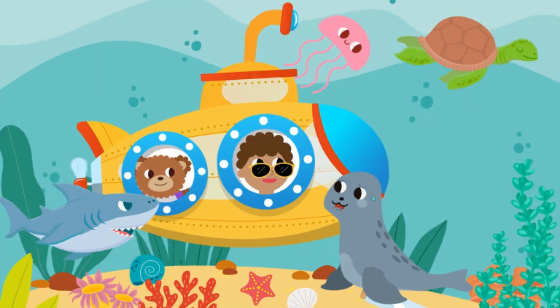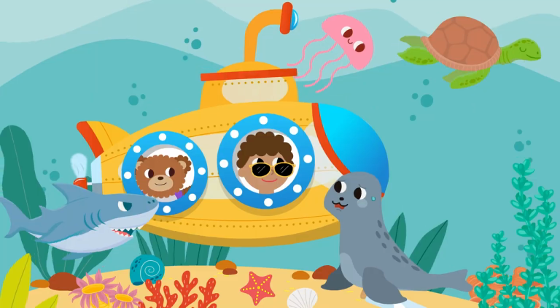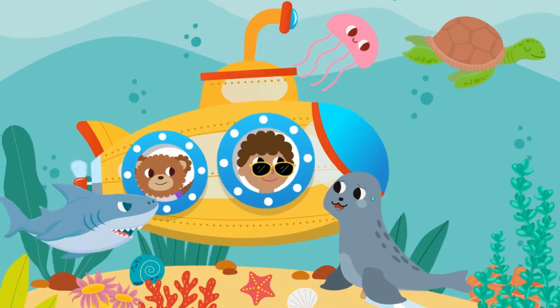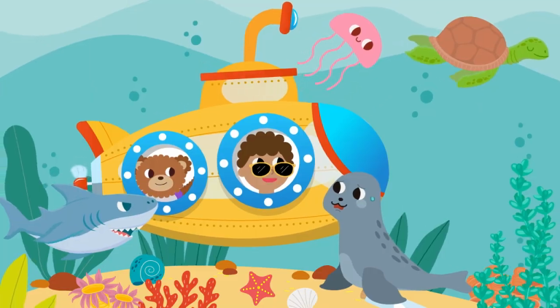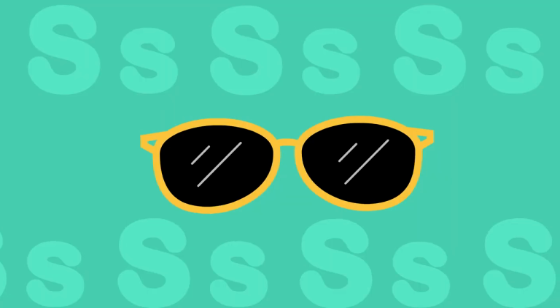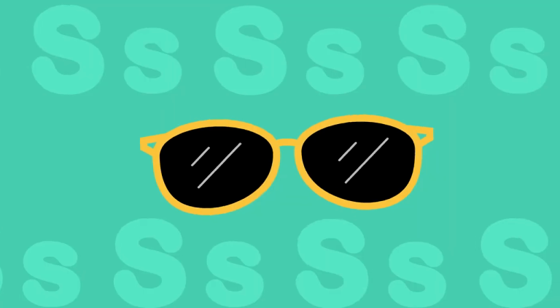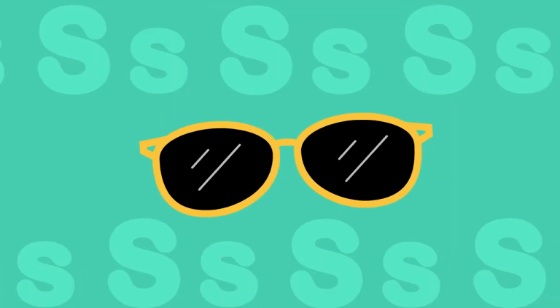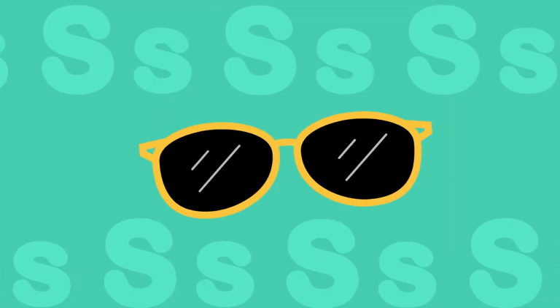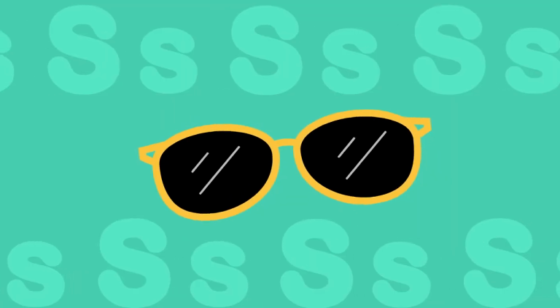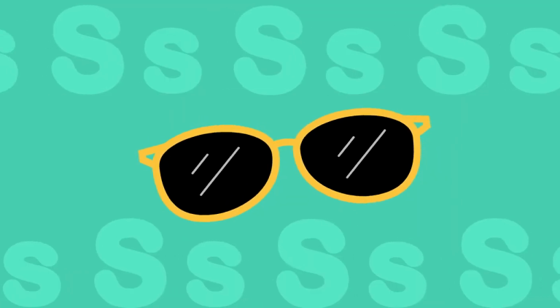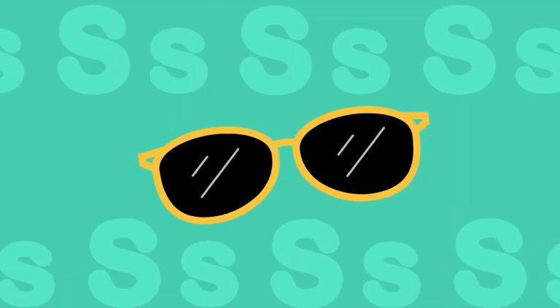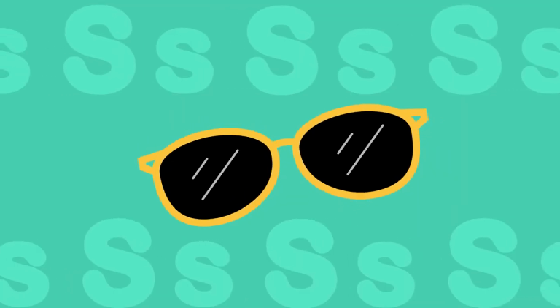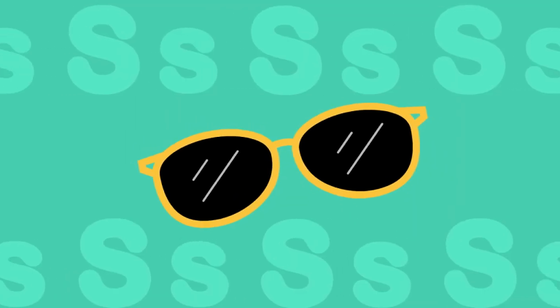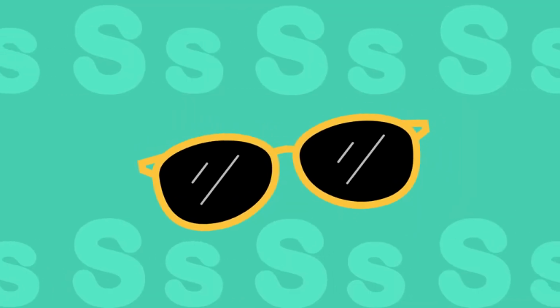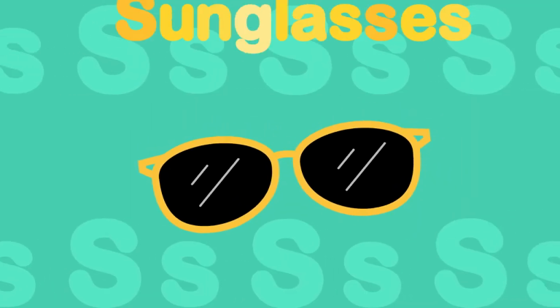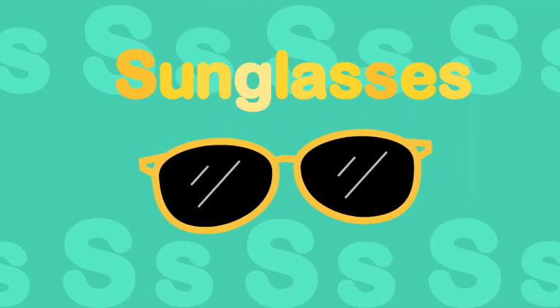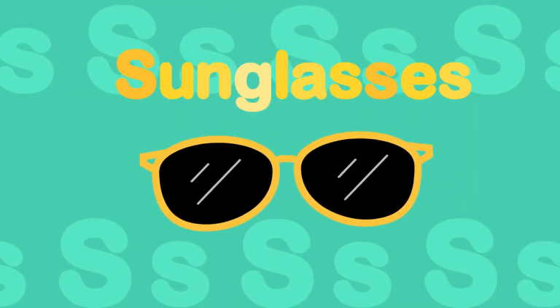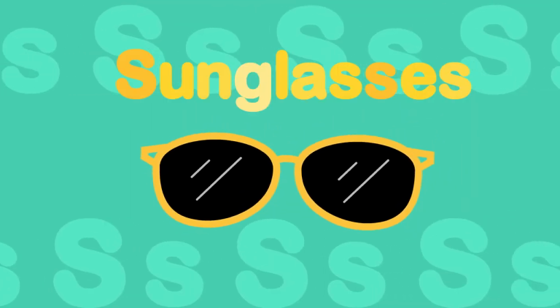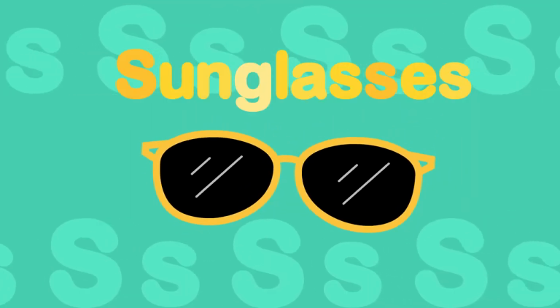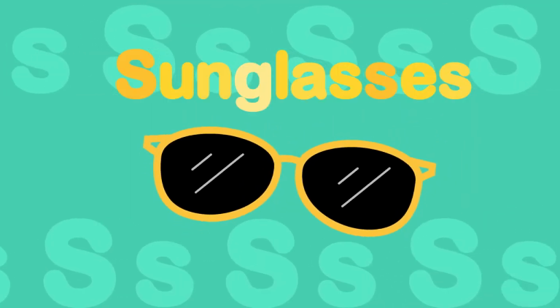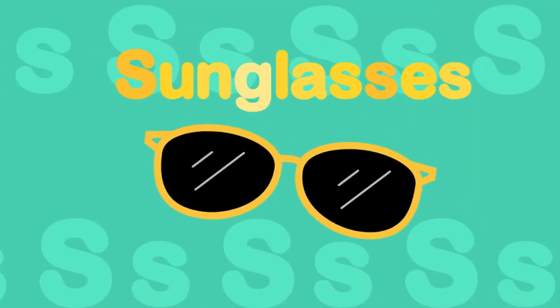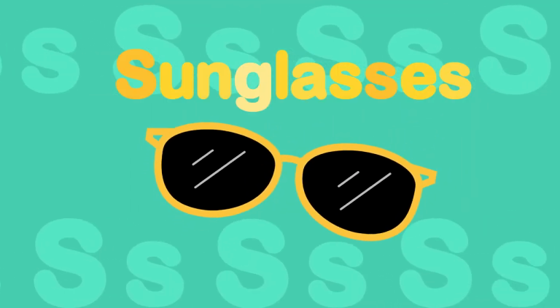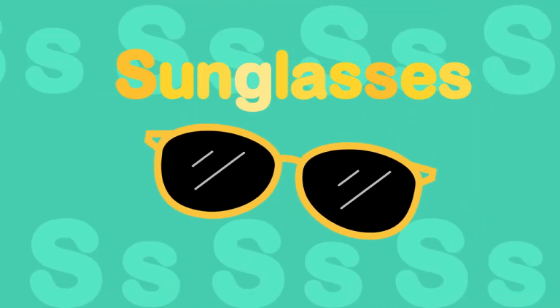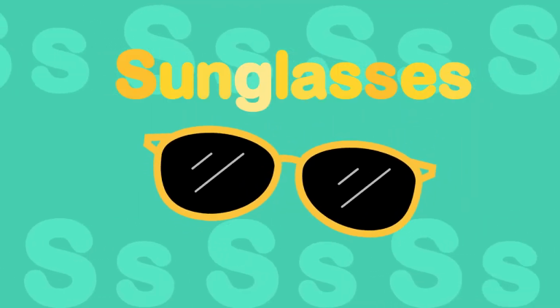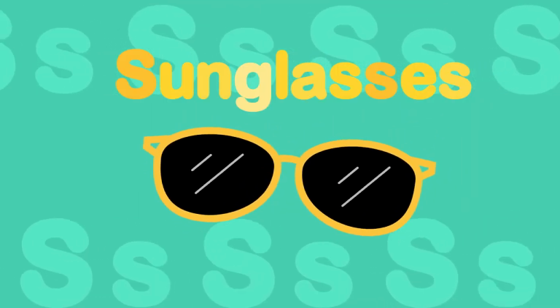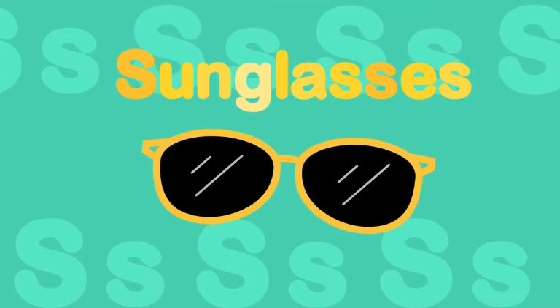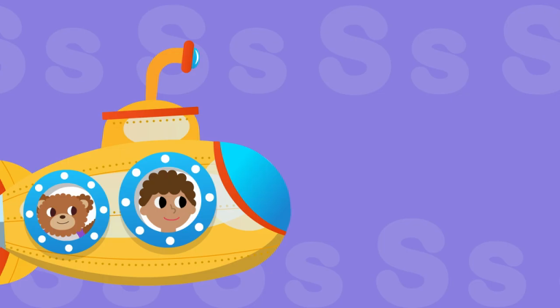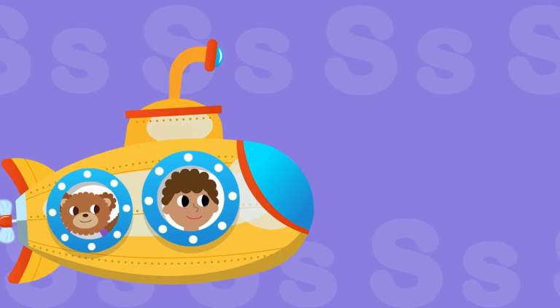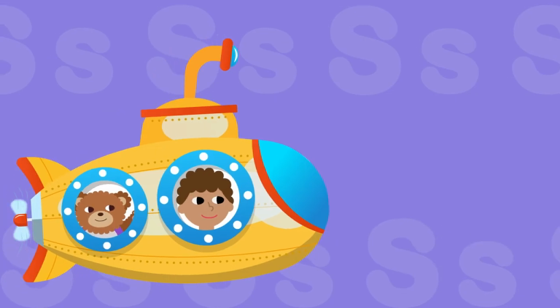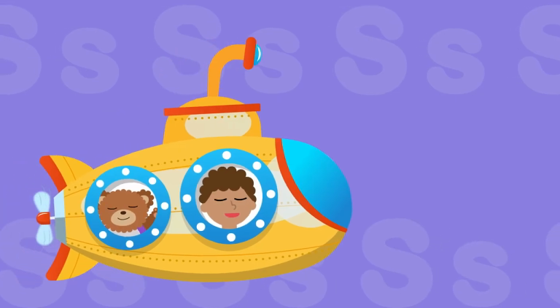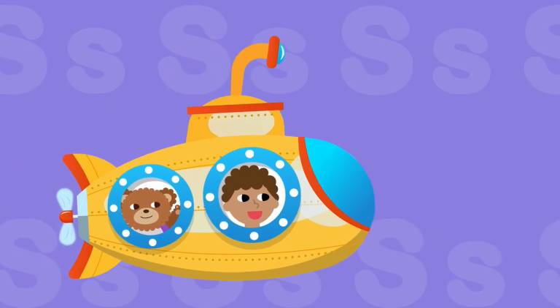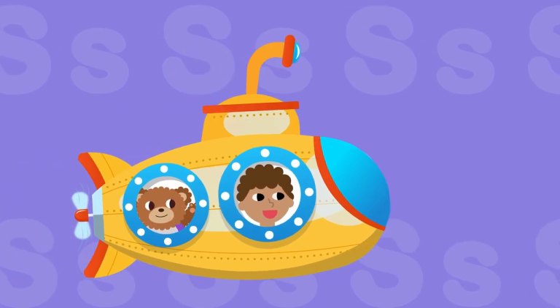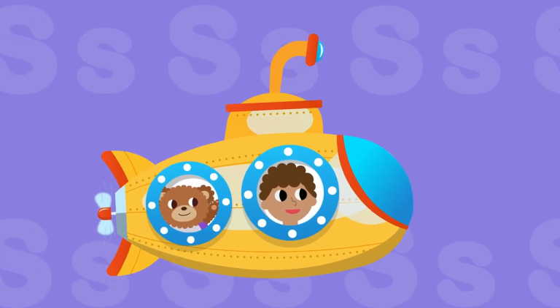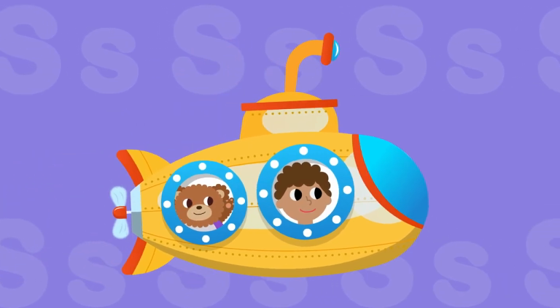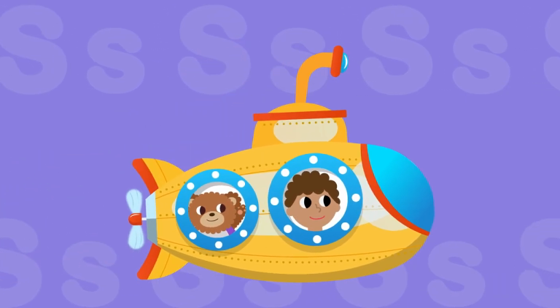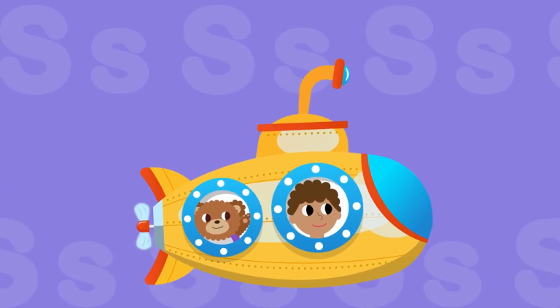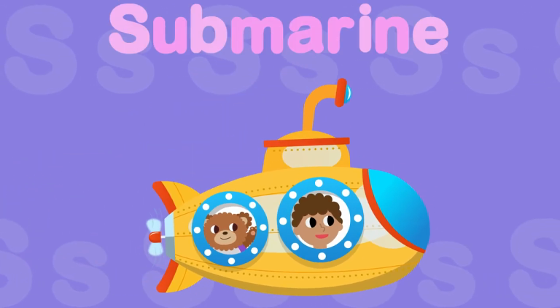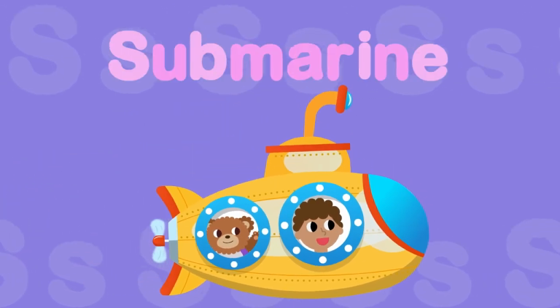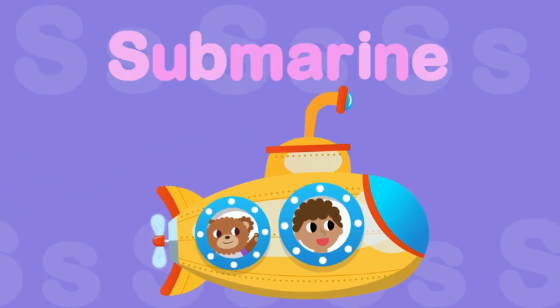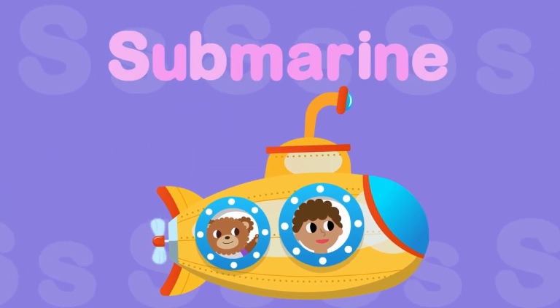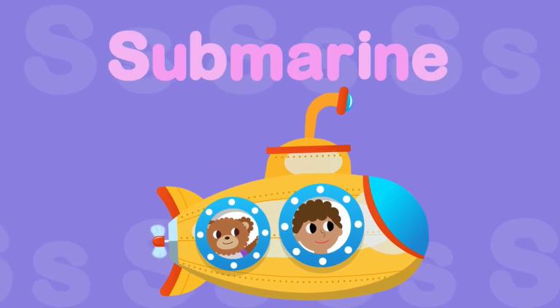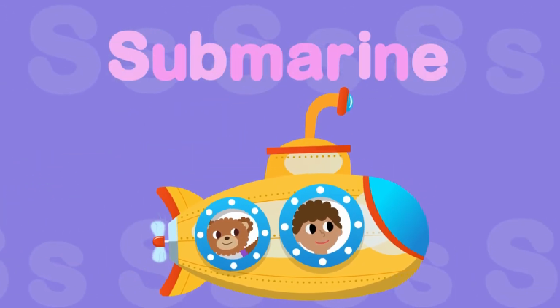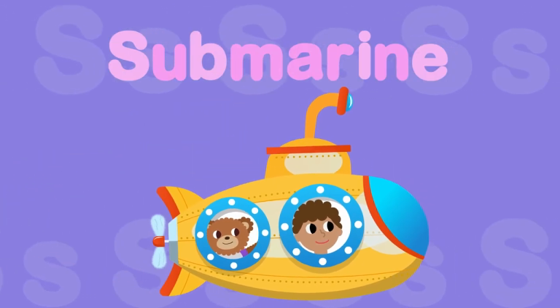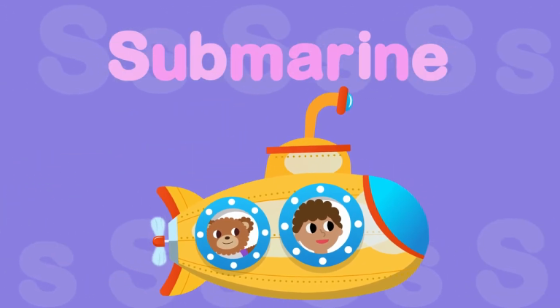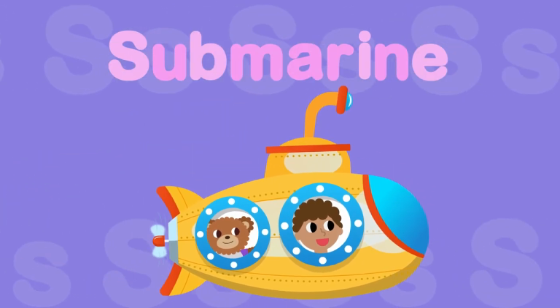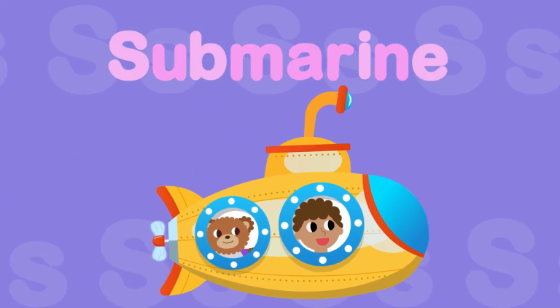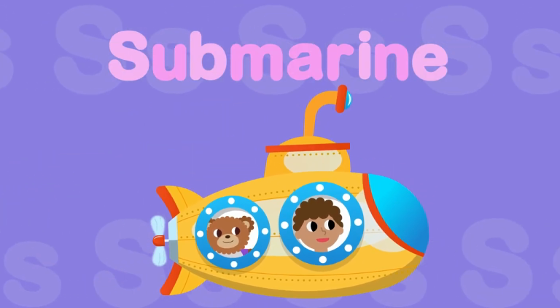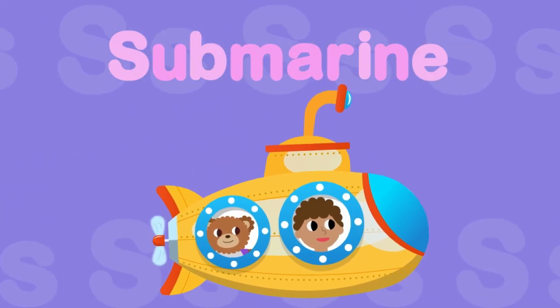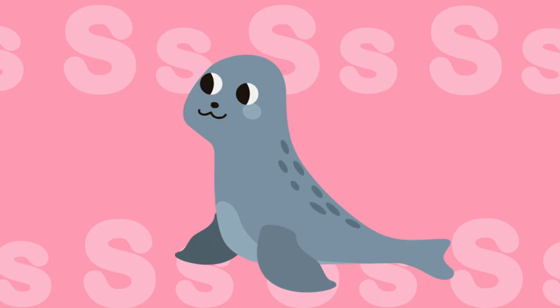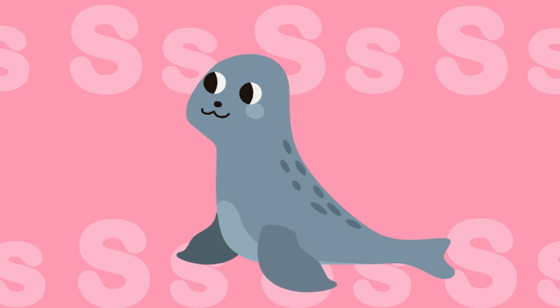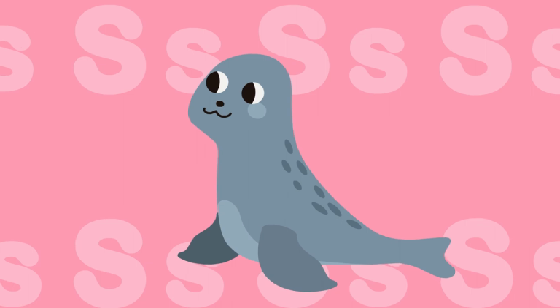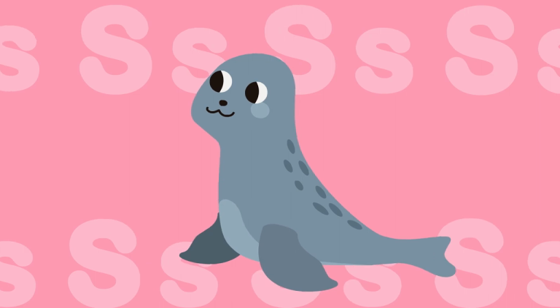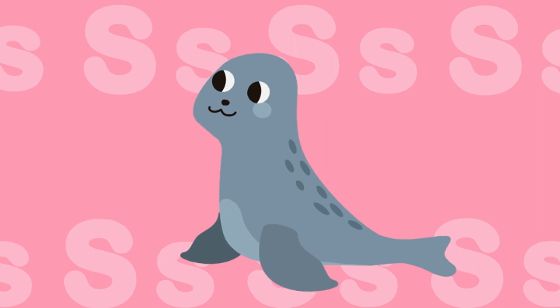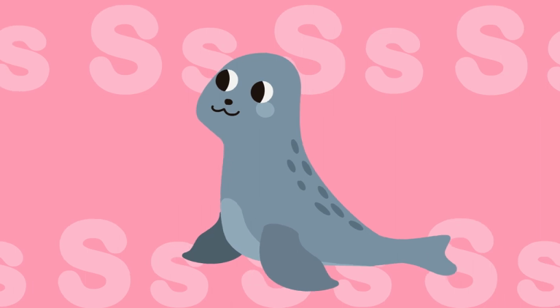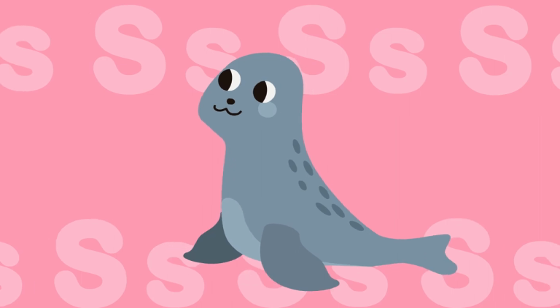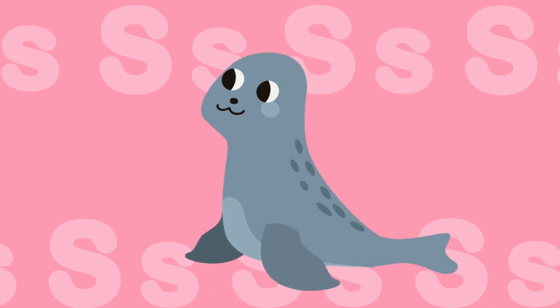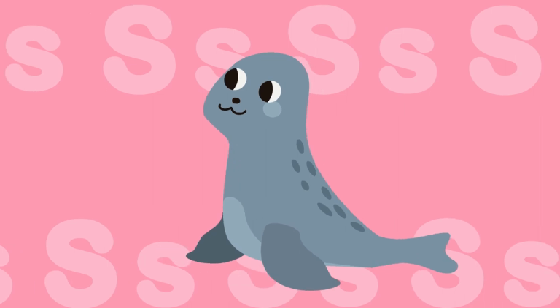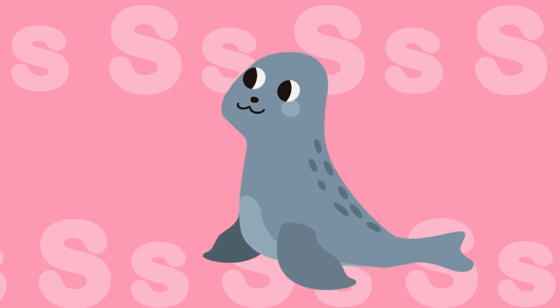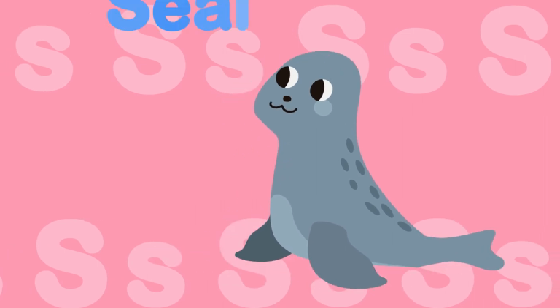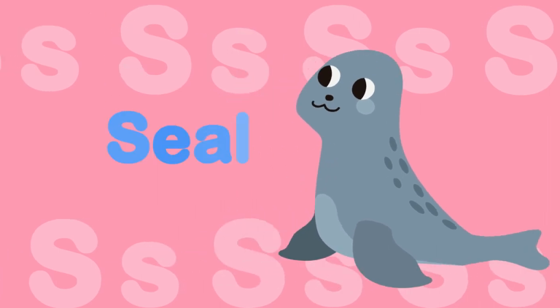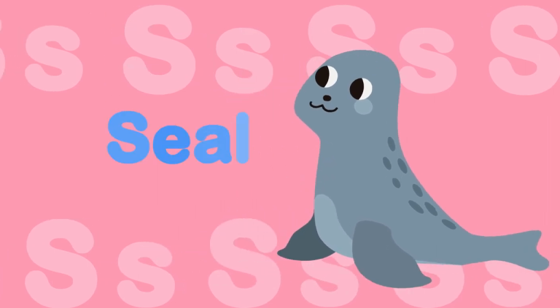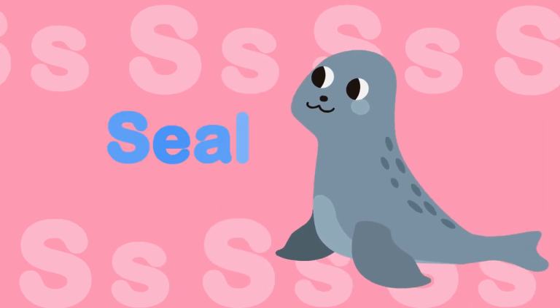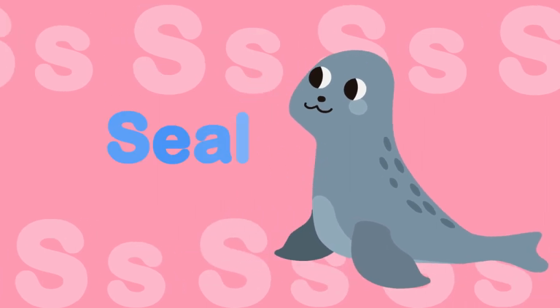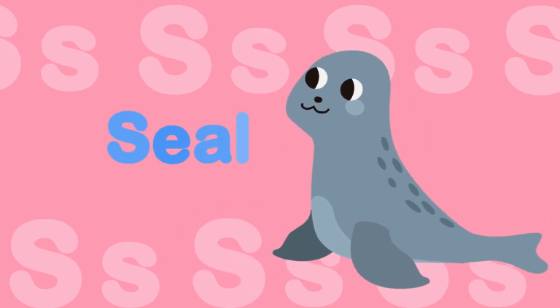S, s, sunglasses. S, s, submarine. S, s, seal.